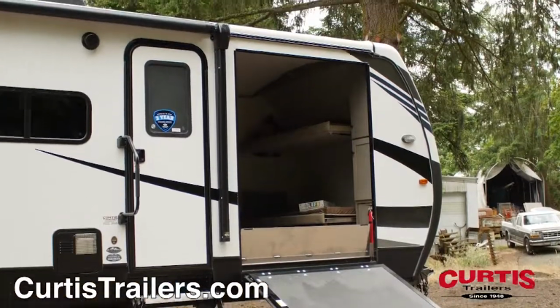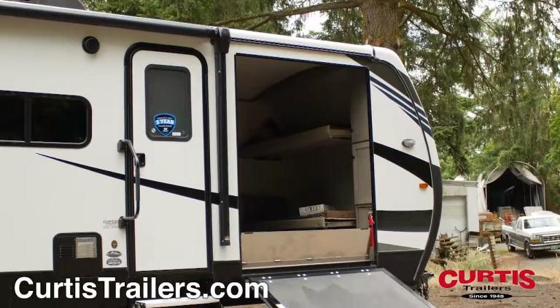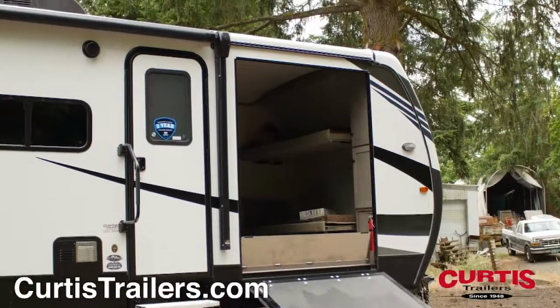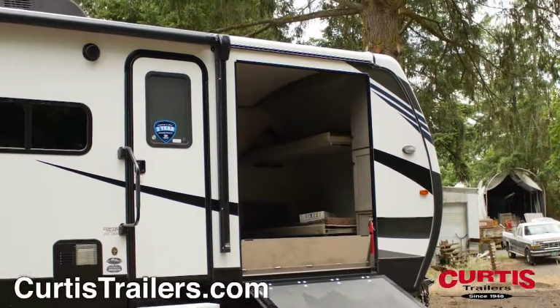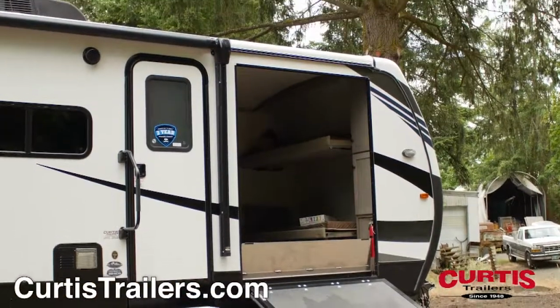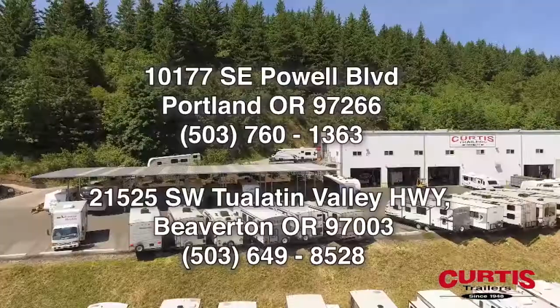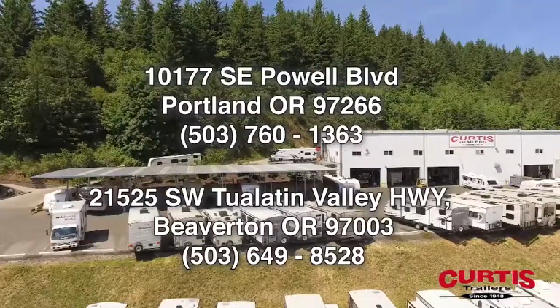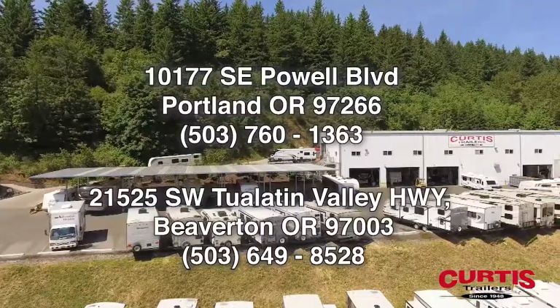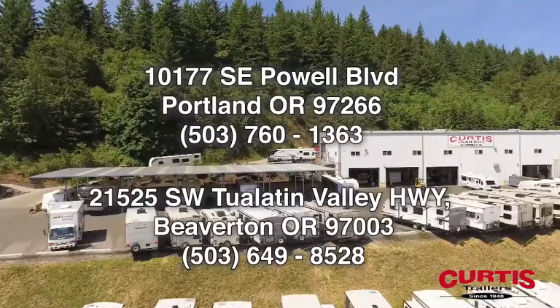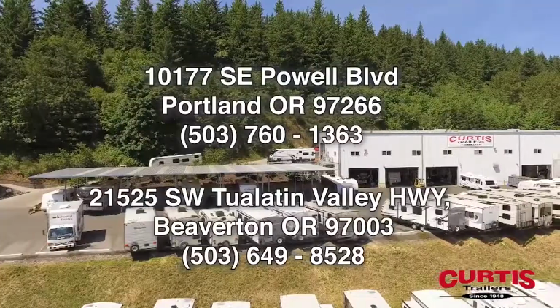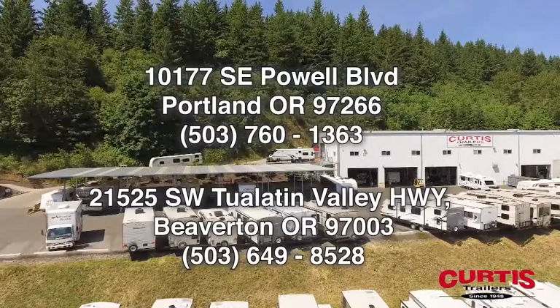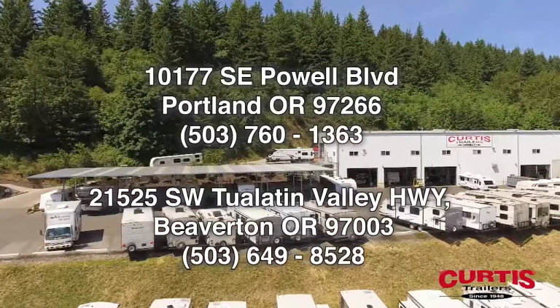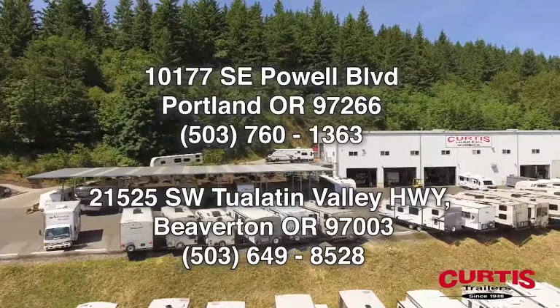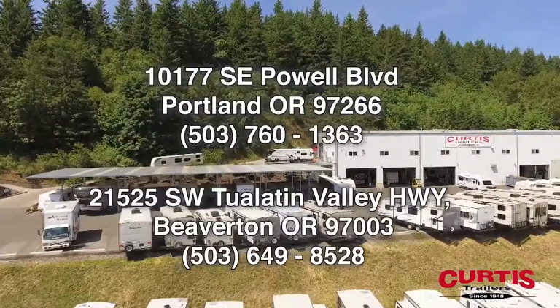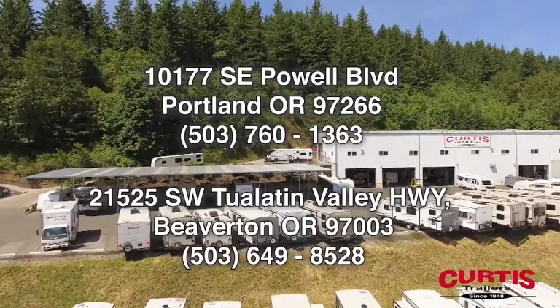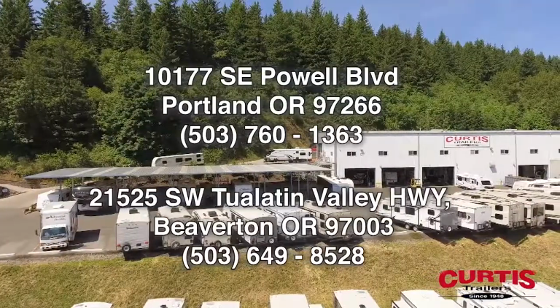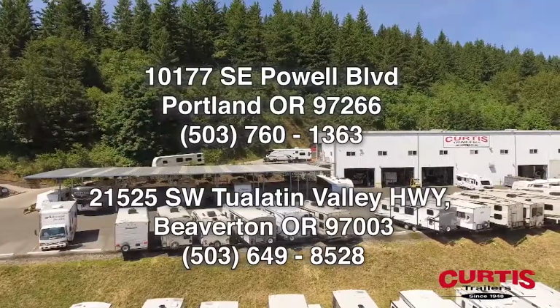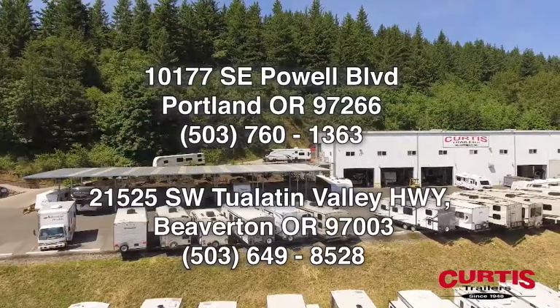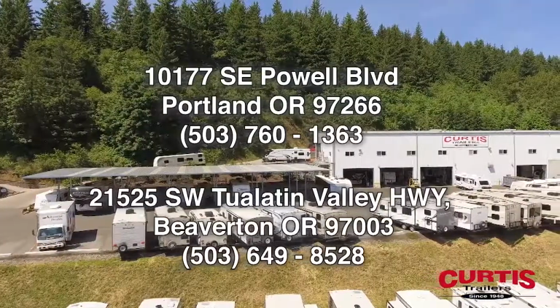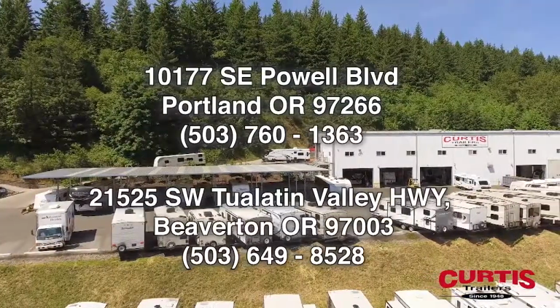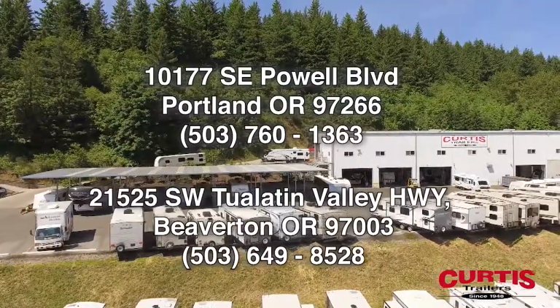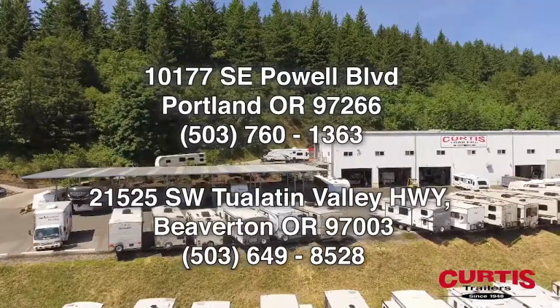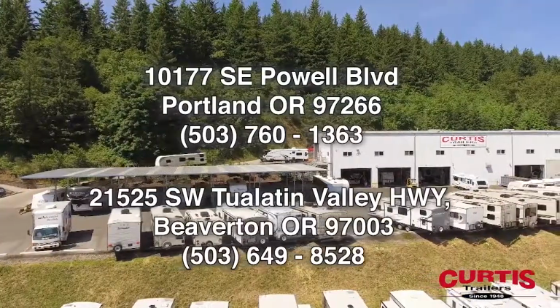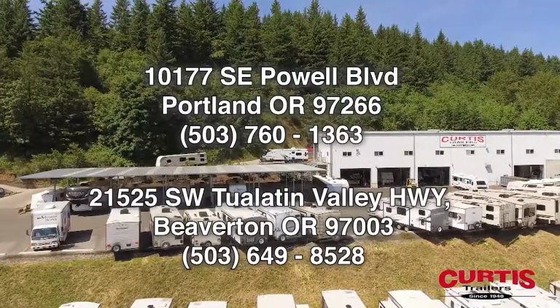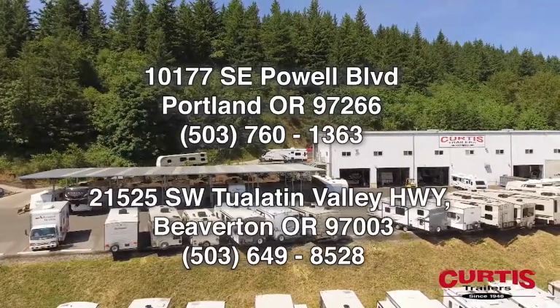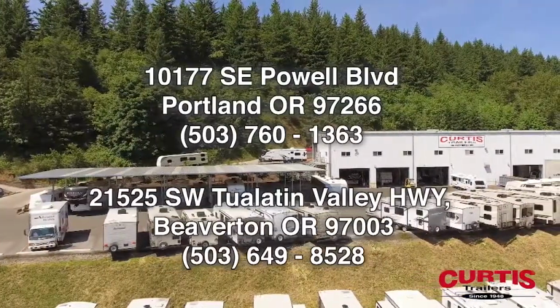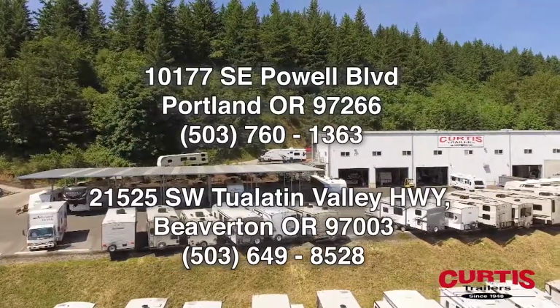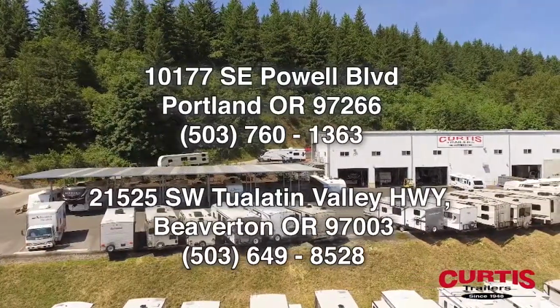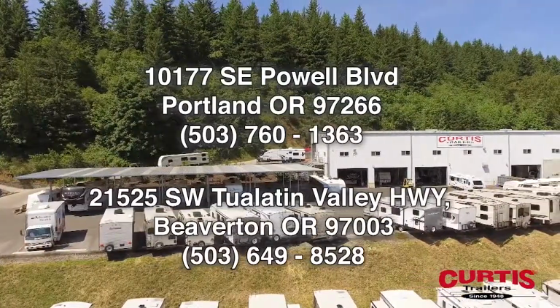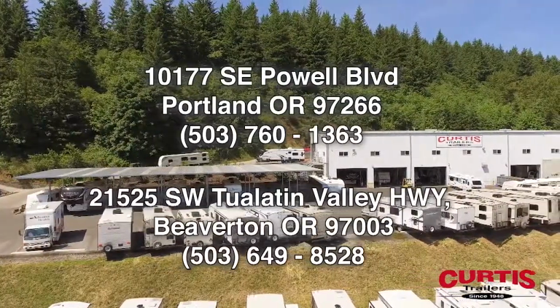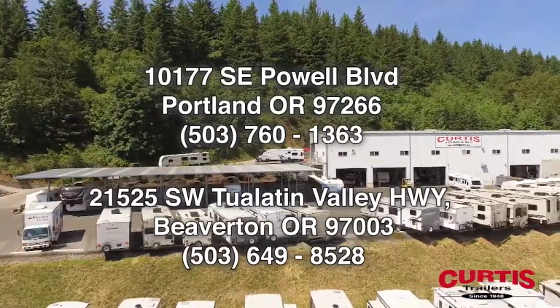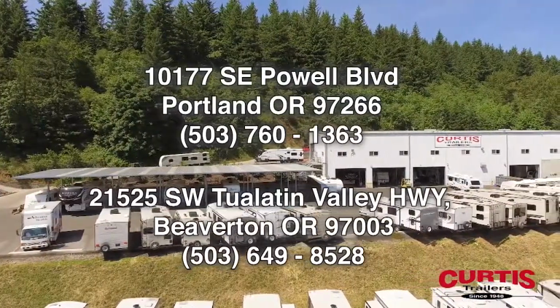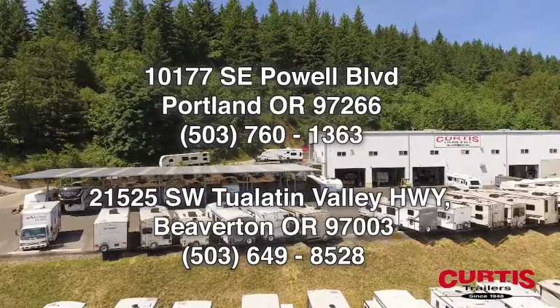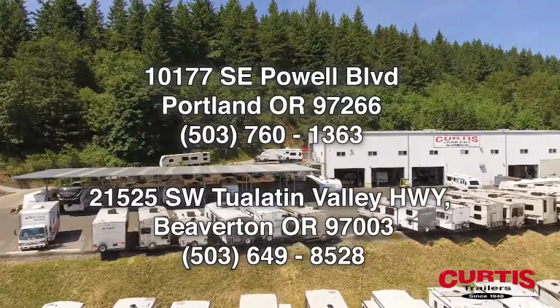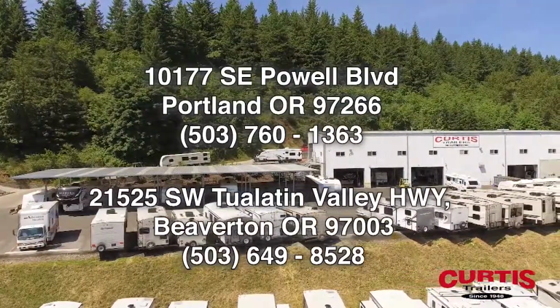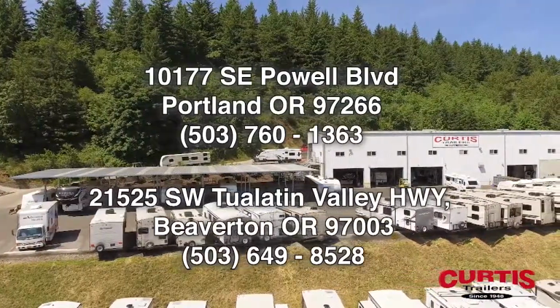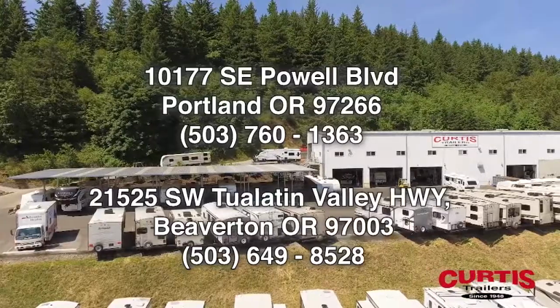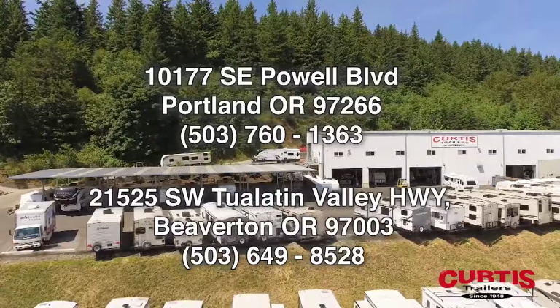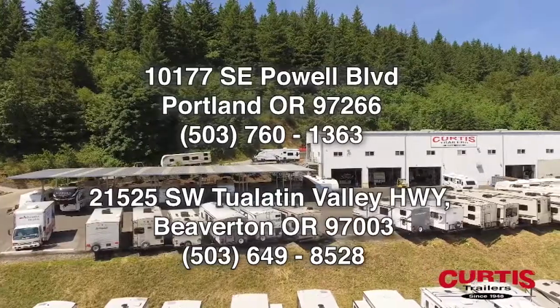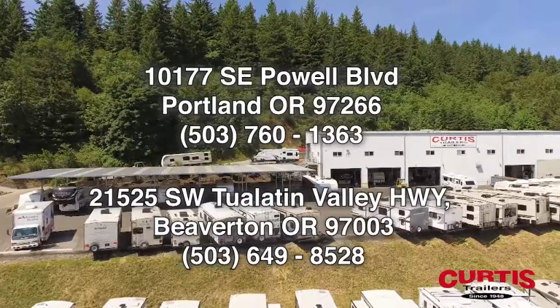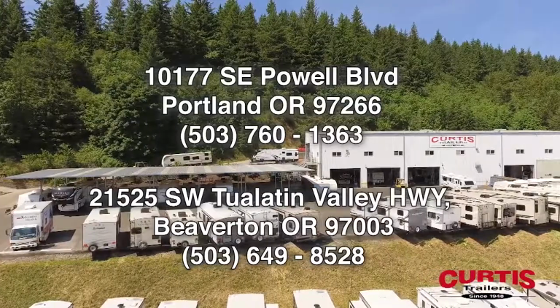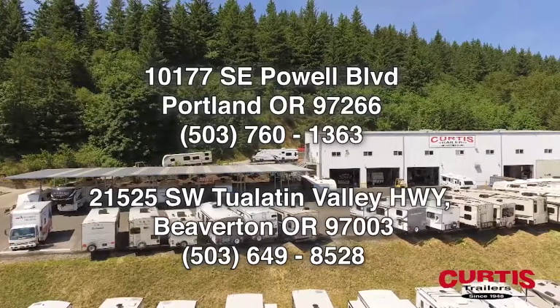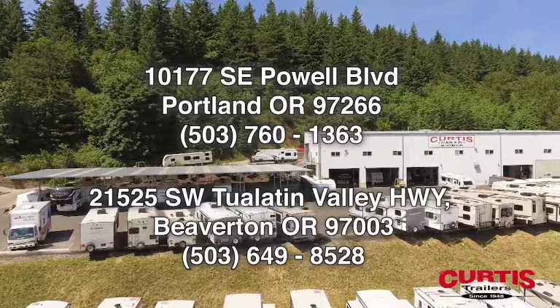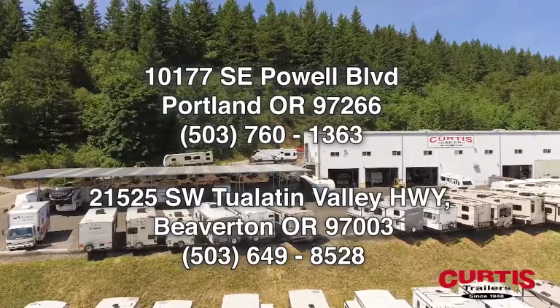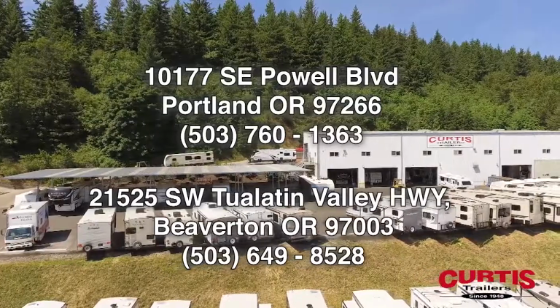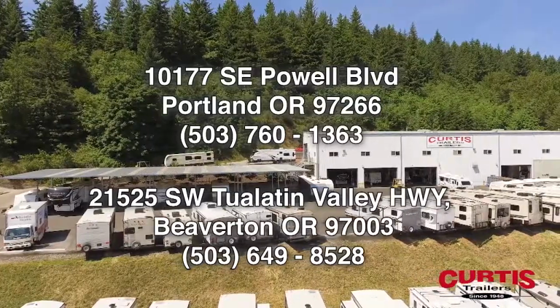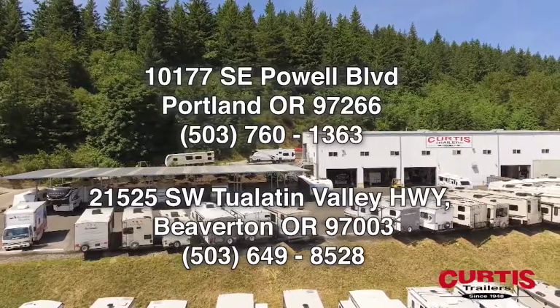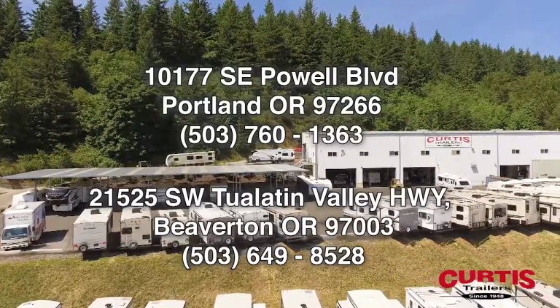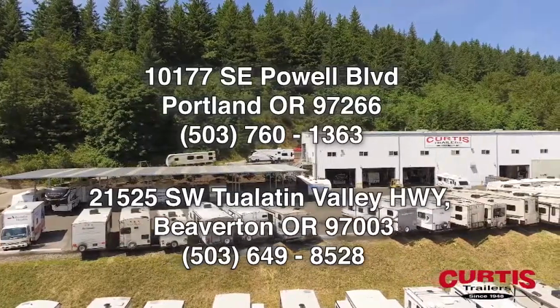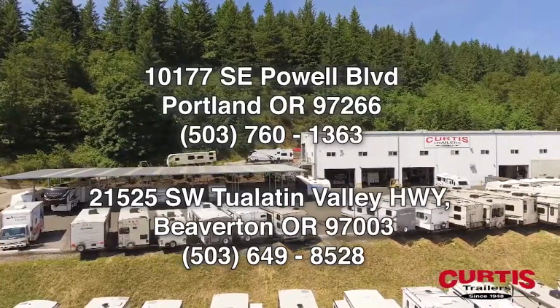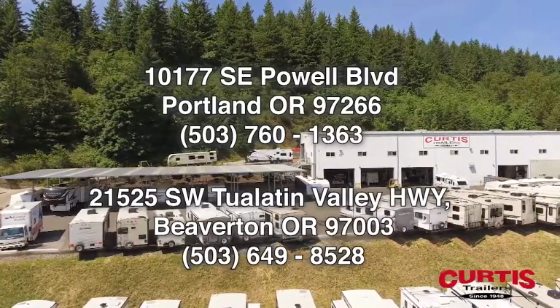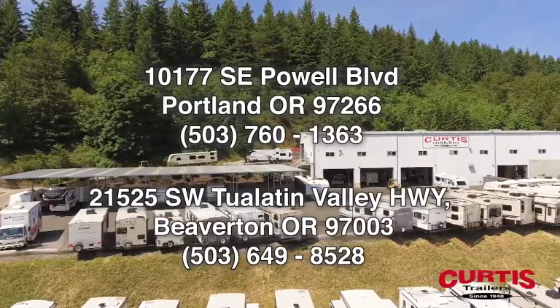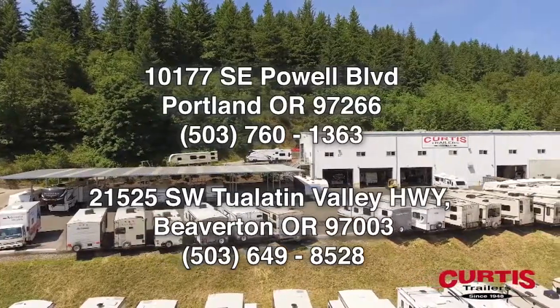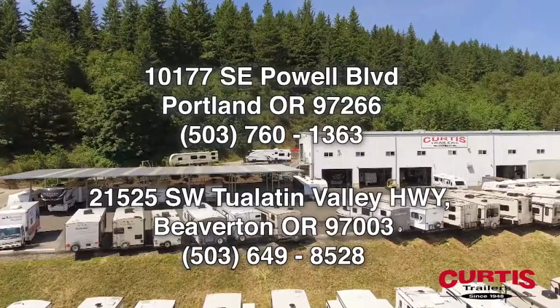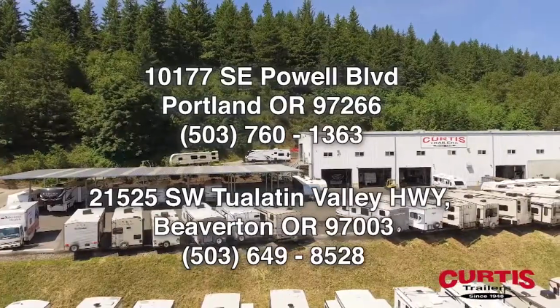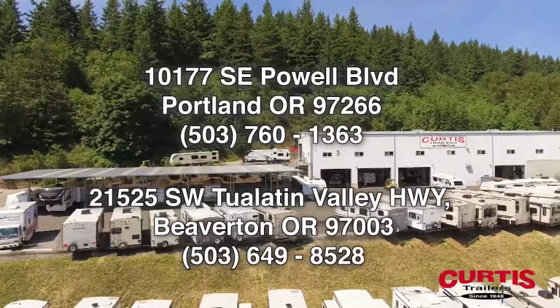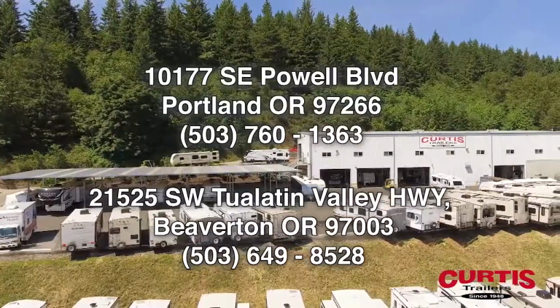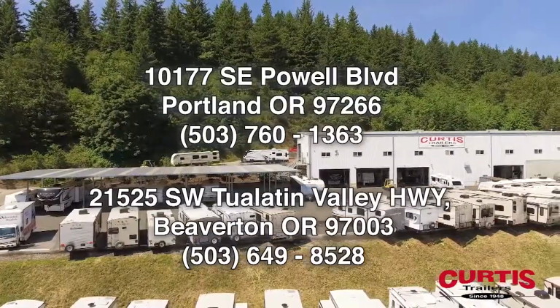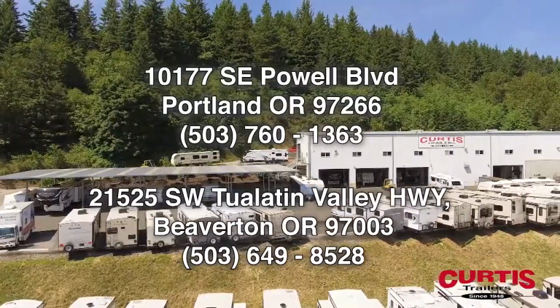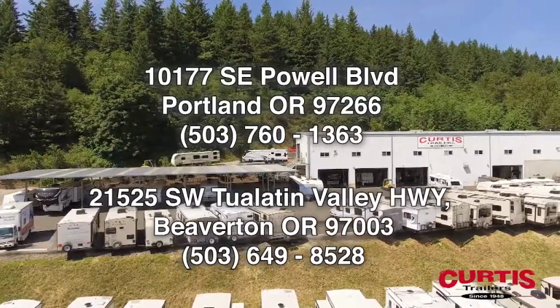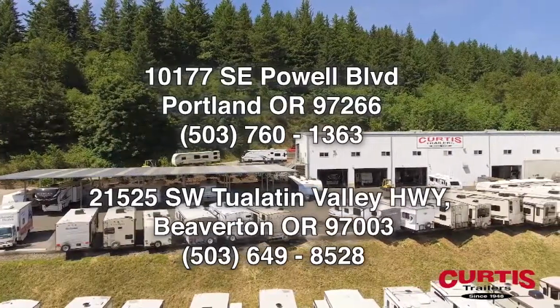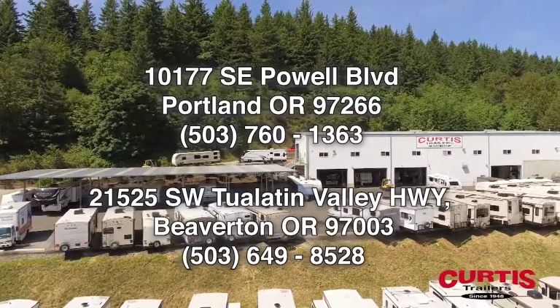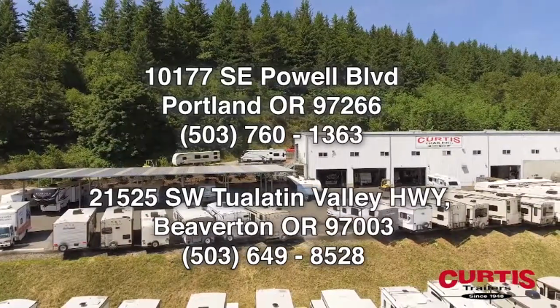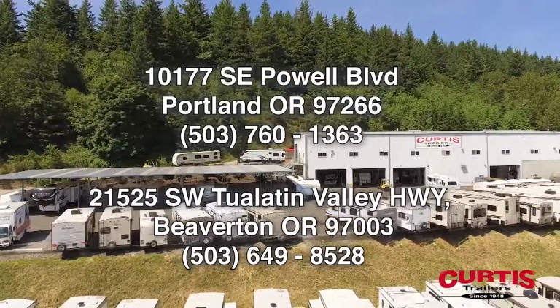Come check out the Keystone Outback 324CG today at Curtis Trailers, where our business has been your vacation since 1948.